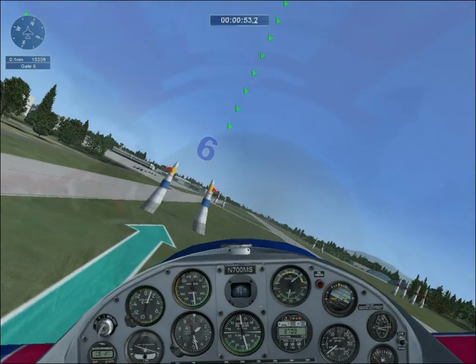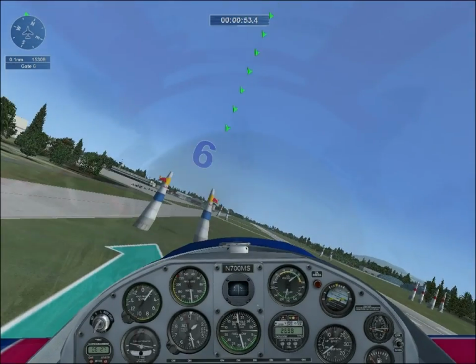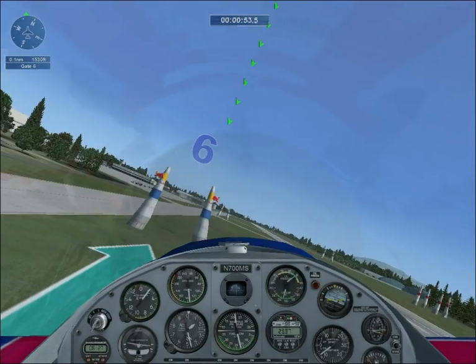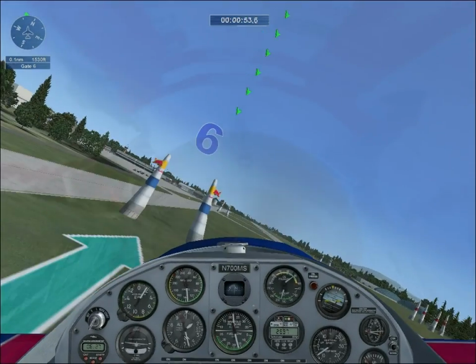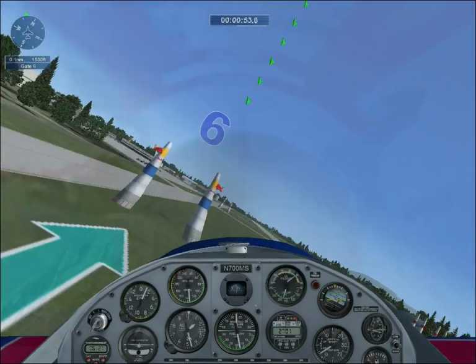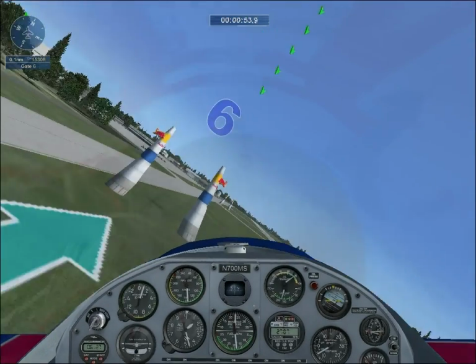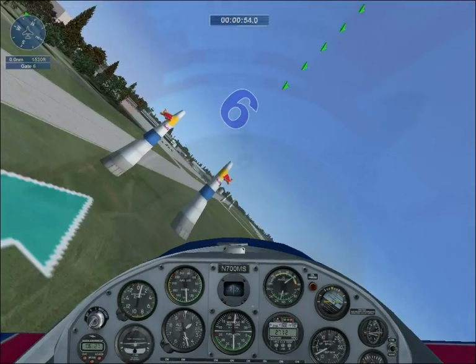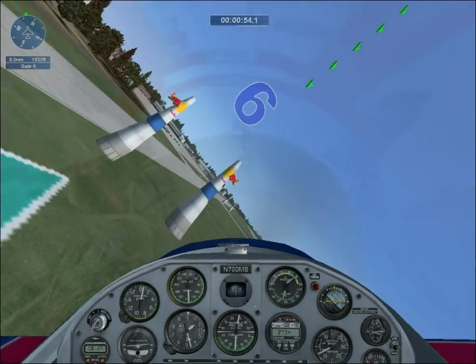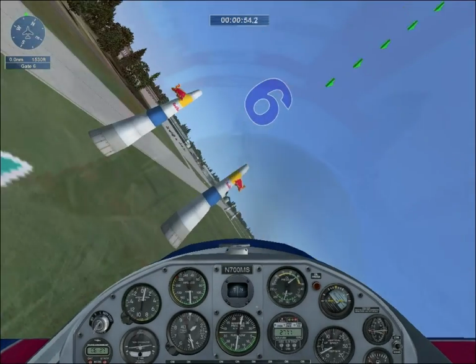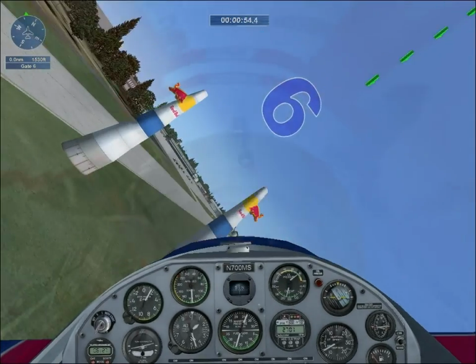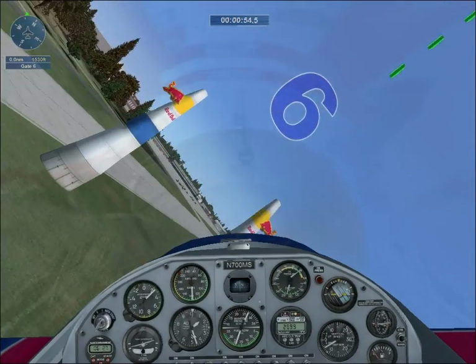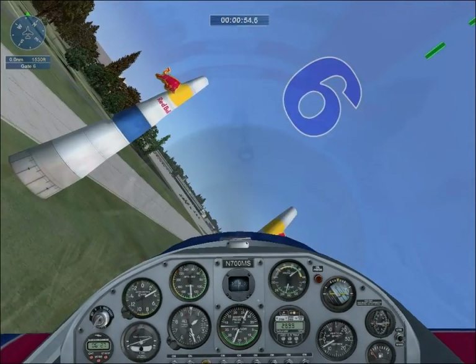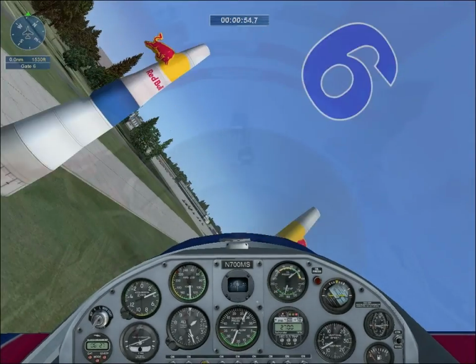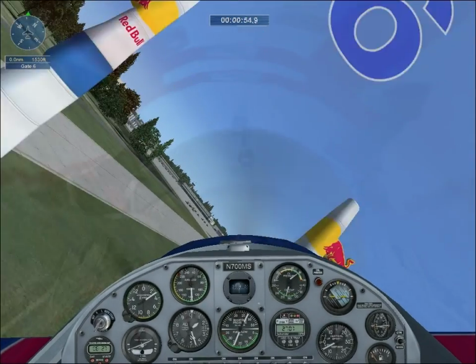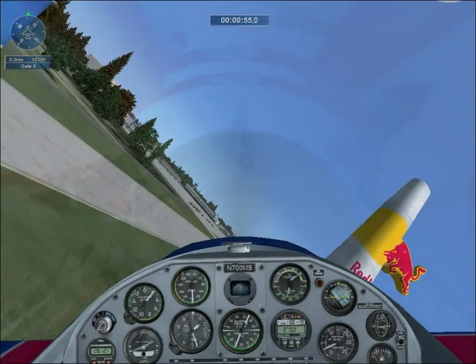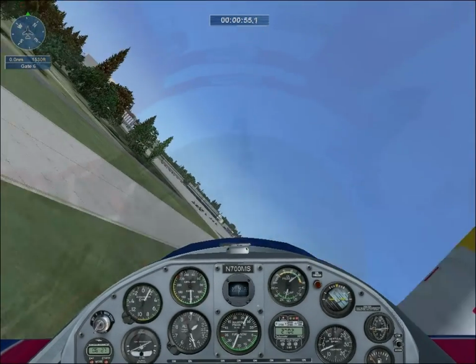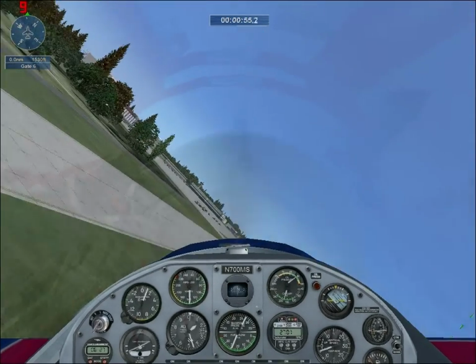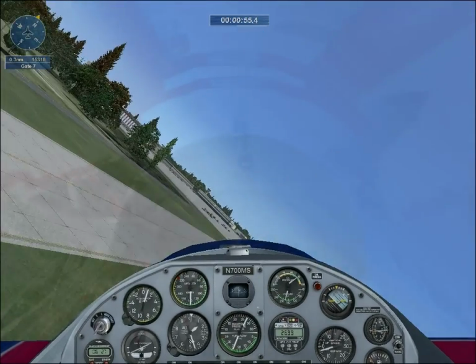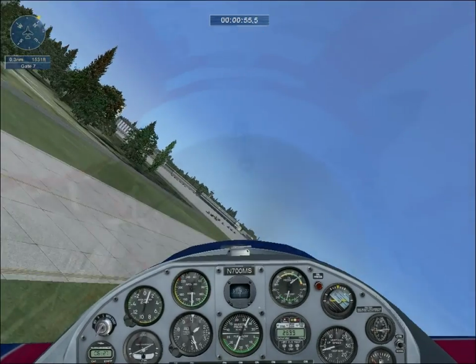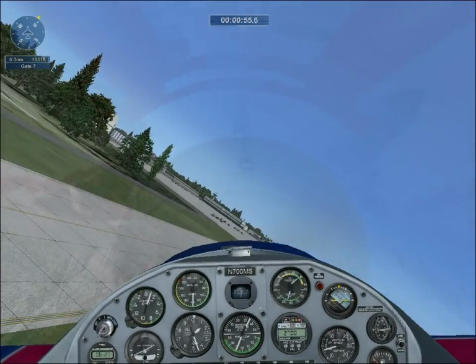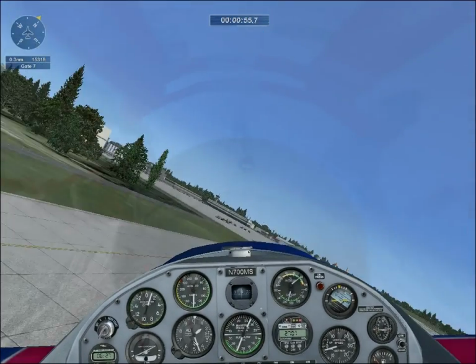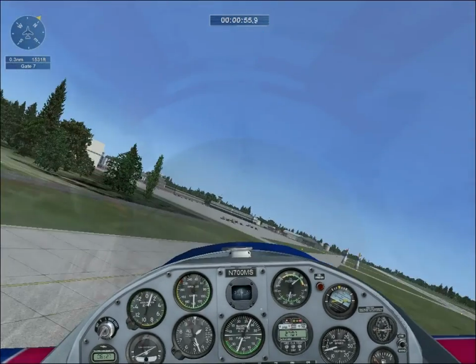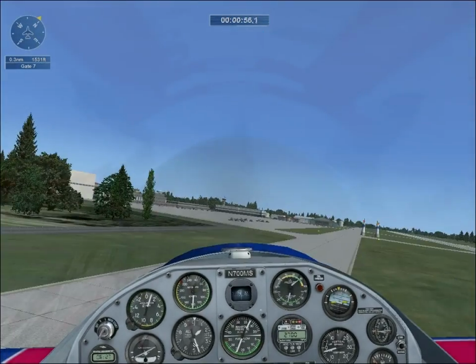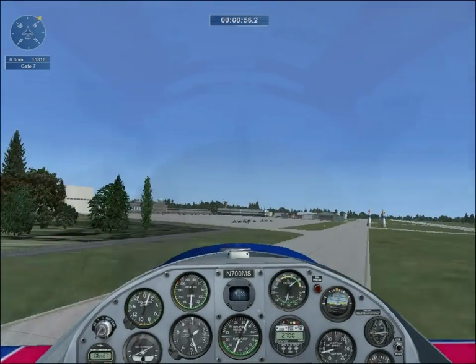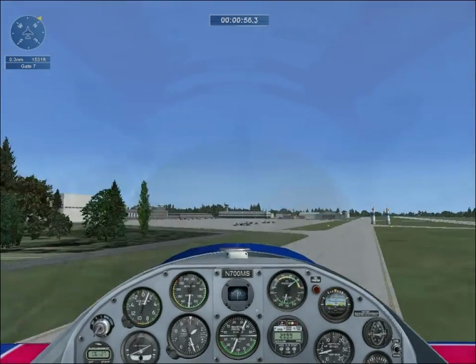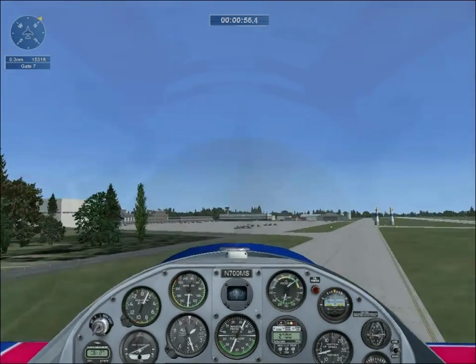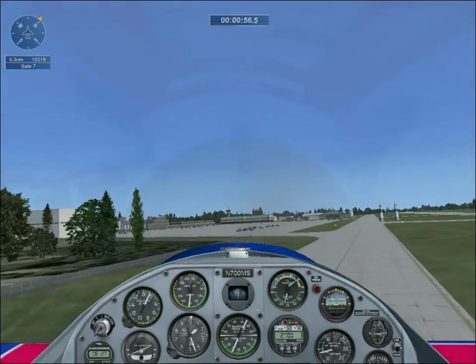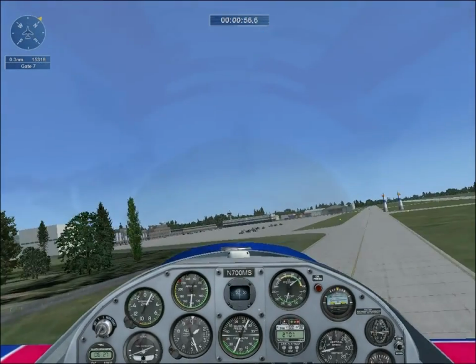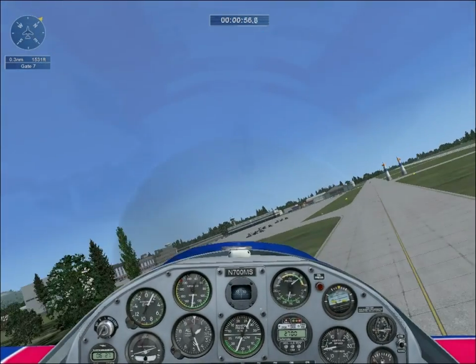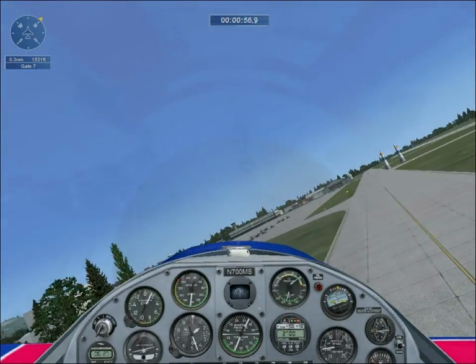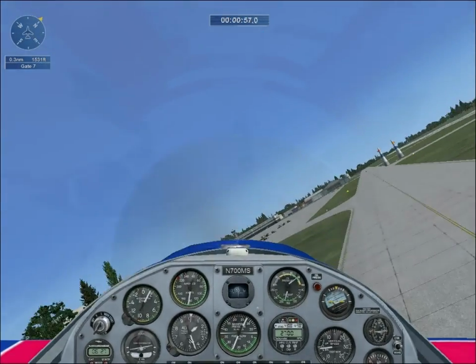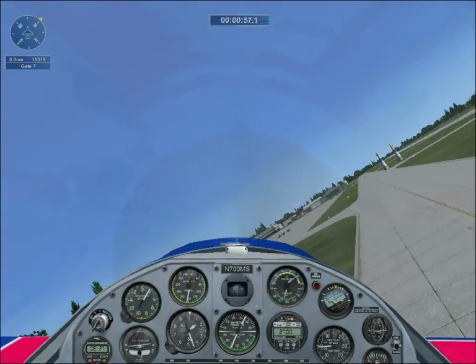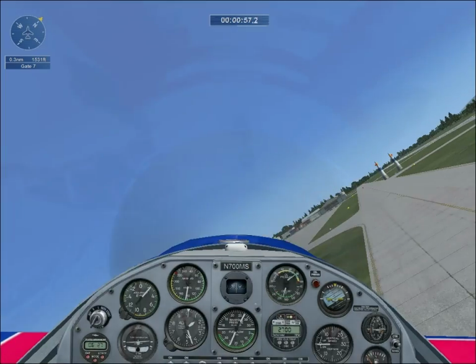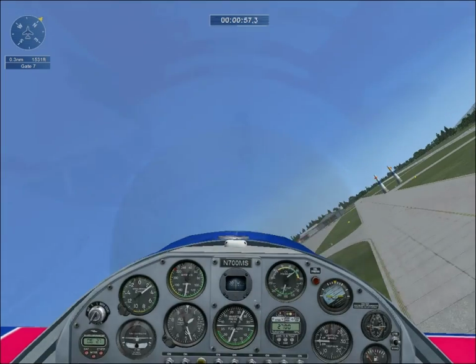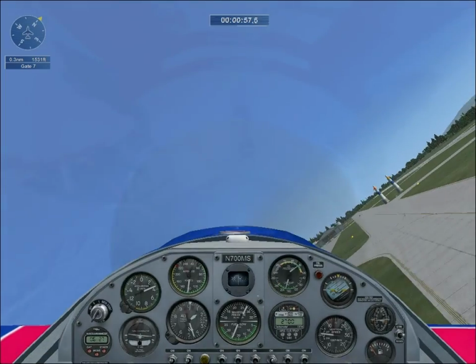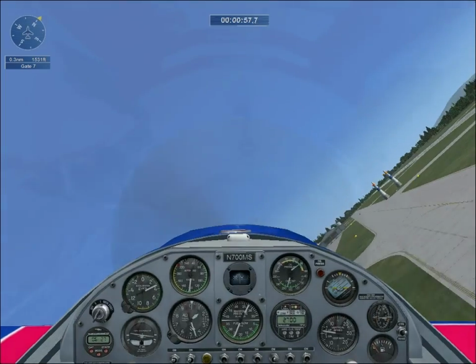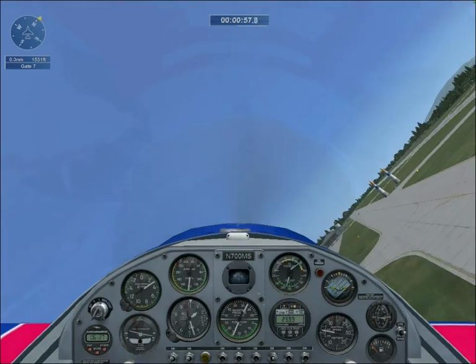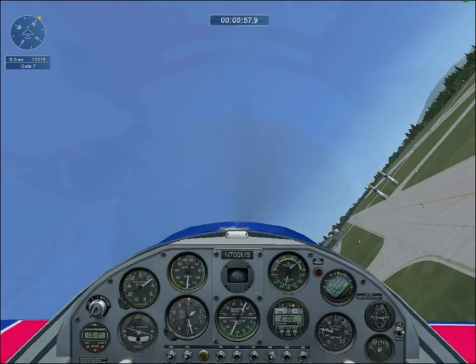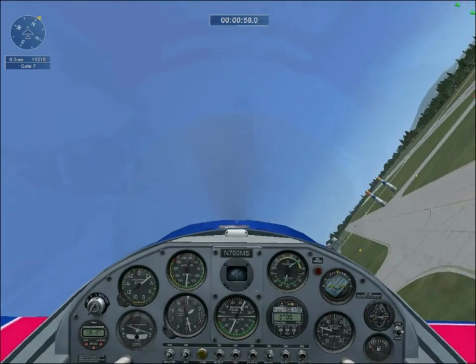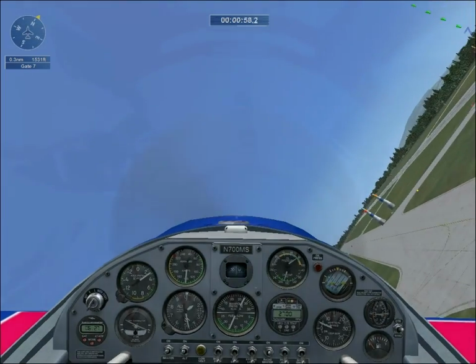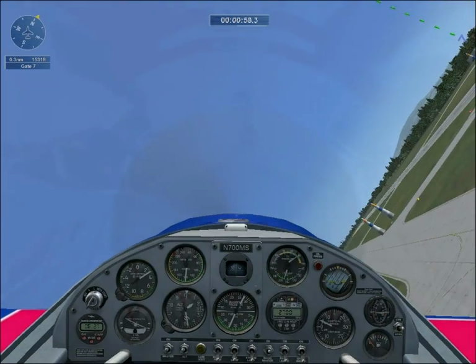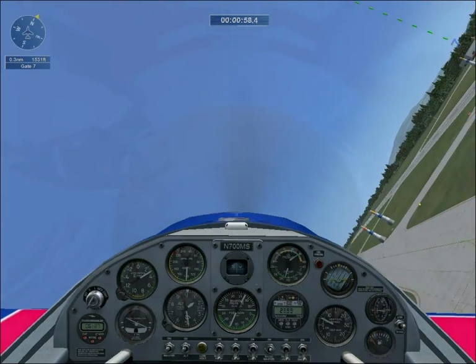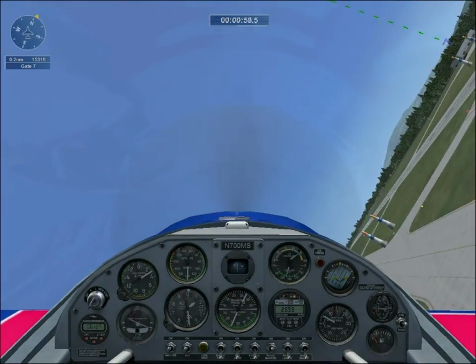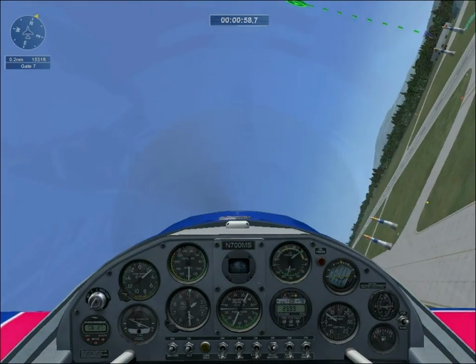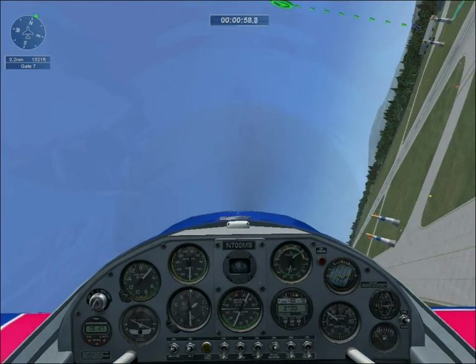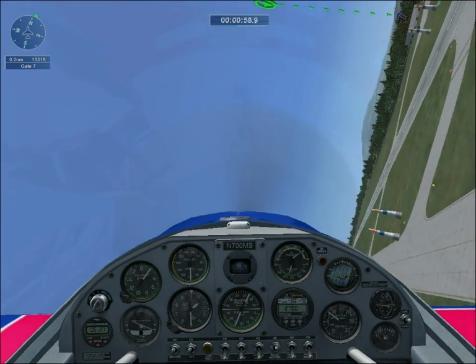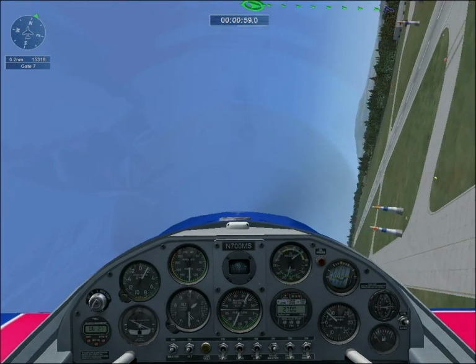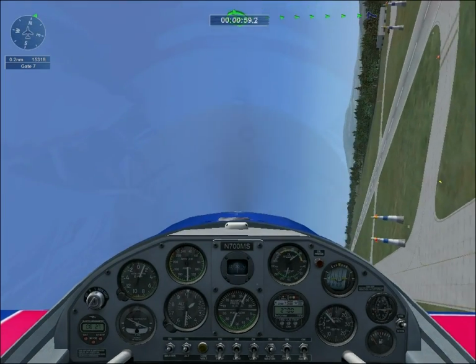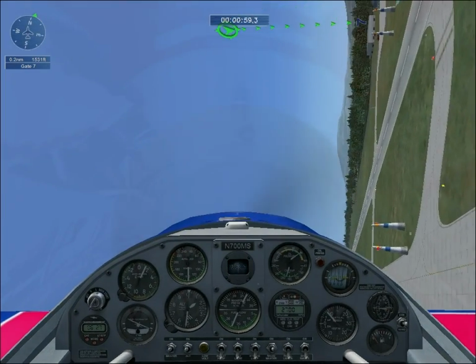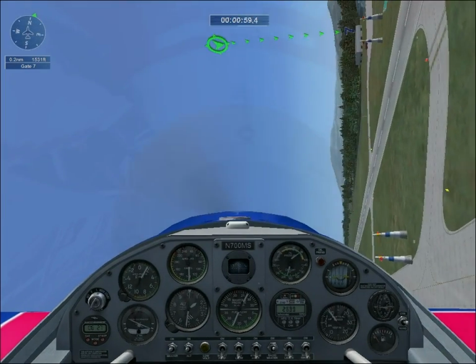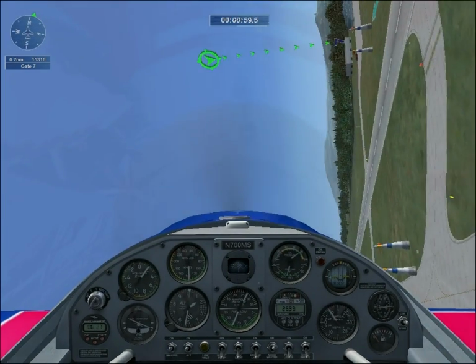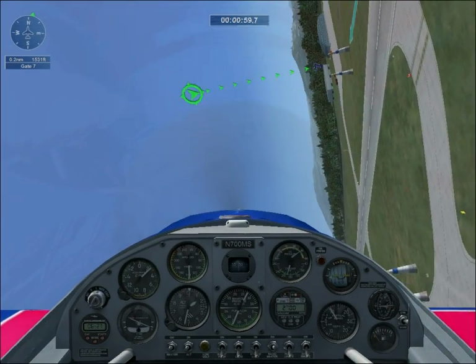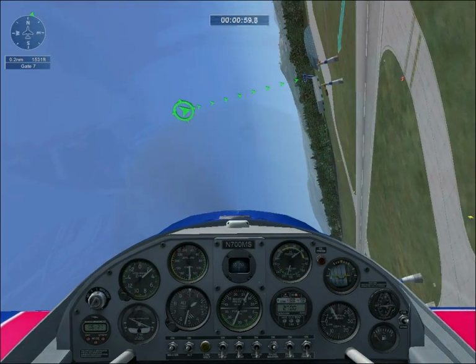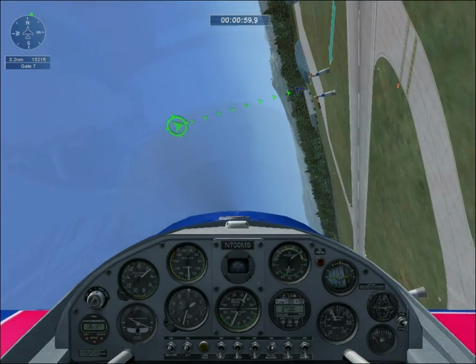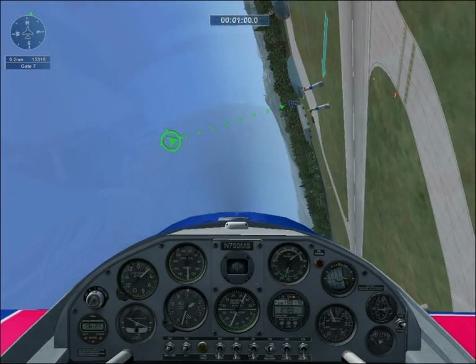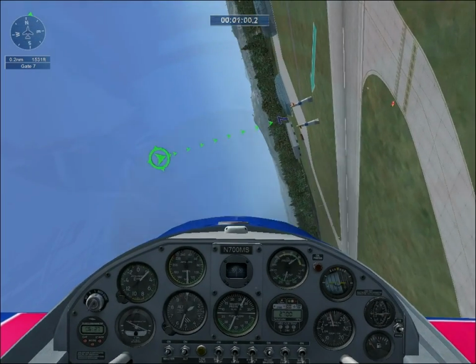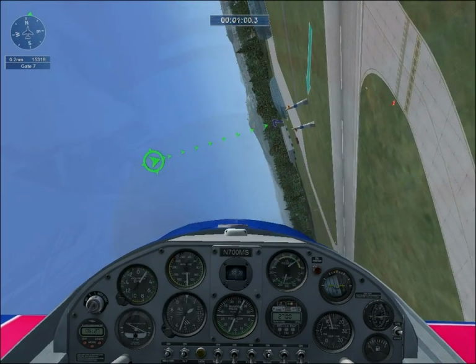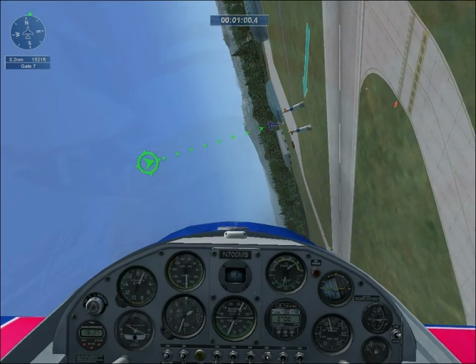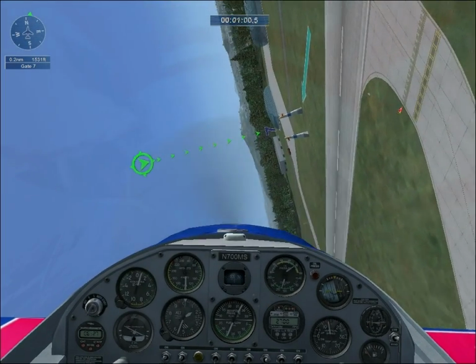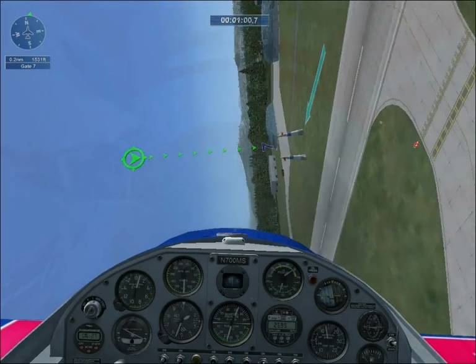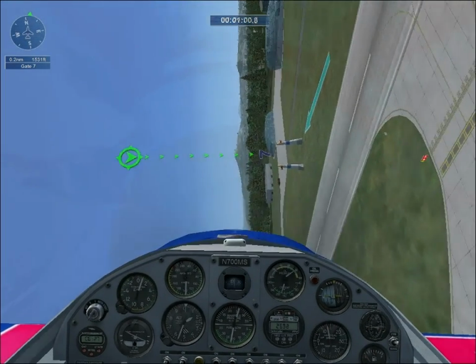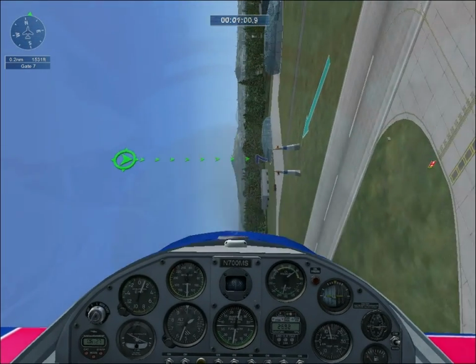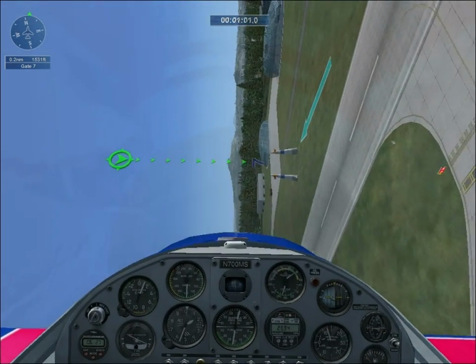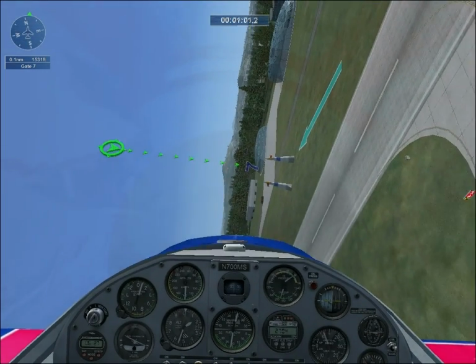Good pass on Gate 5. Now go to Gate 6. Now cut across the runway for Gate 7. After Gate 7, you must go vertical again before making a touch and go.